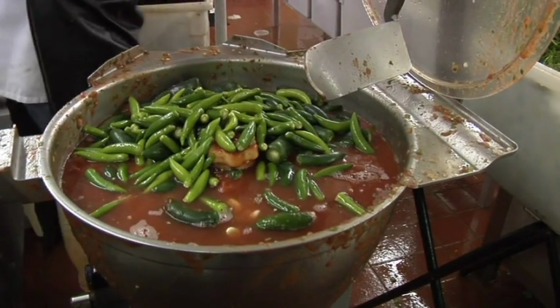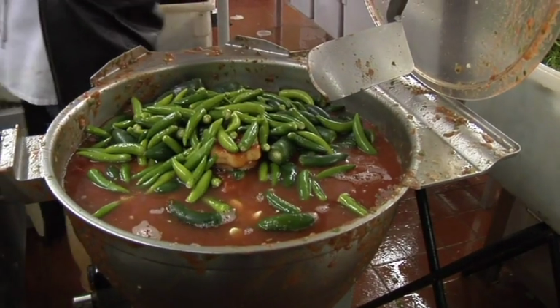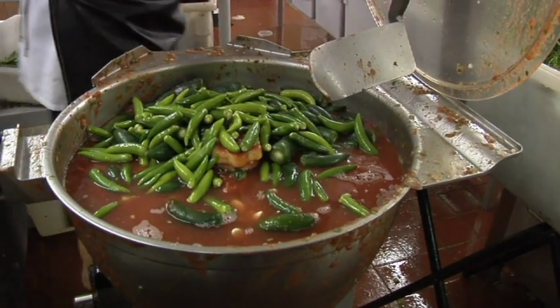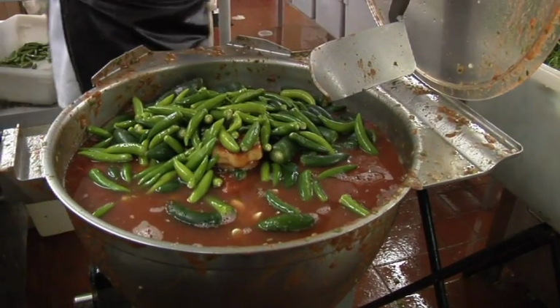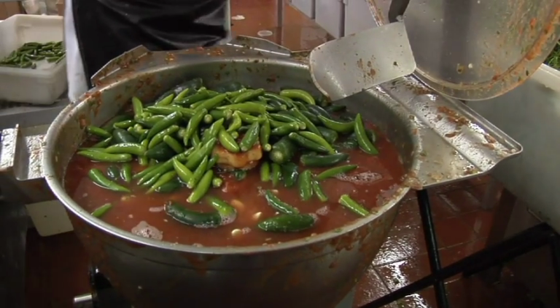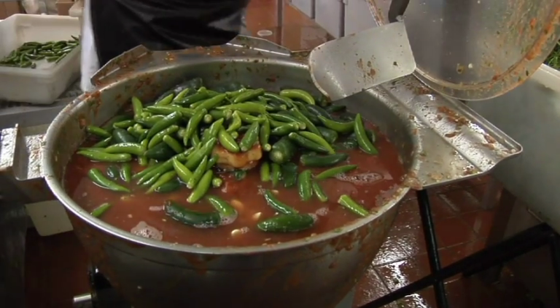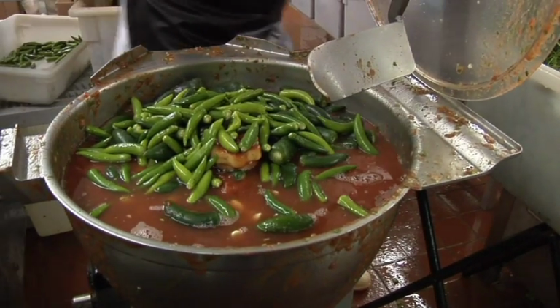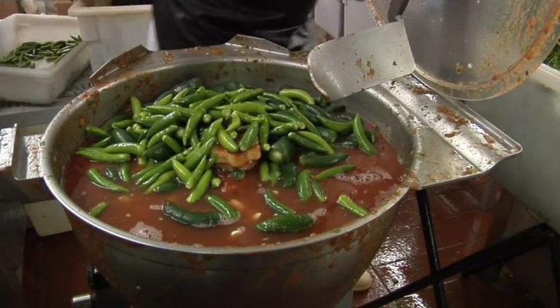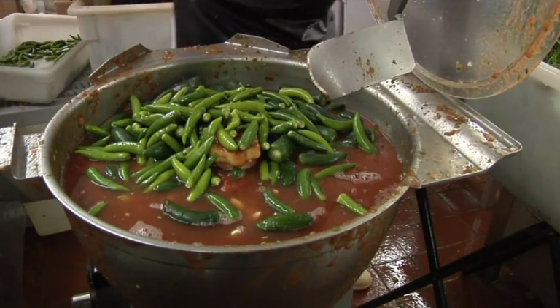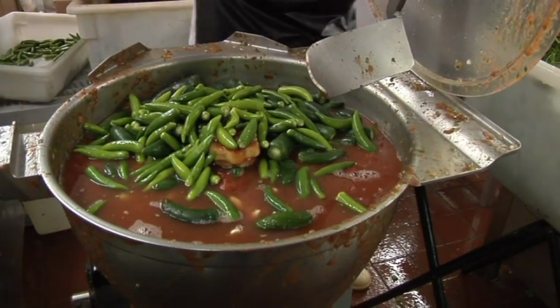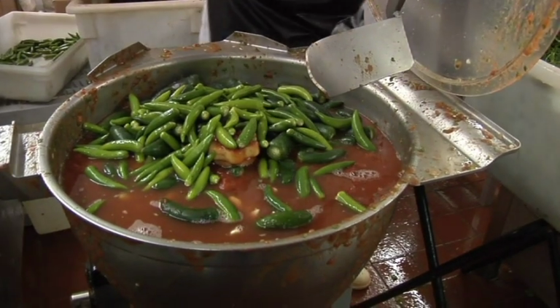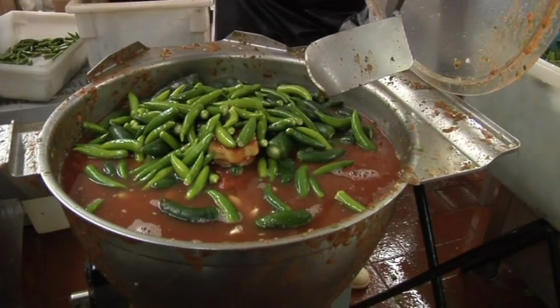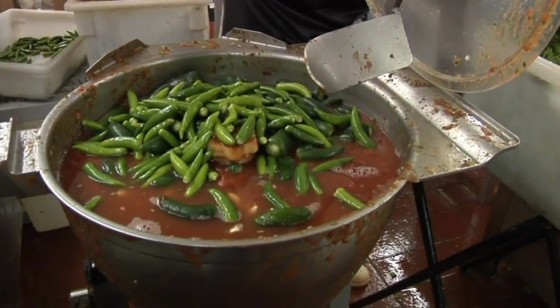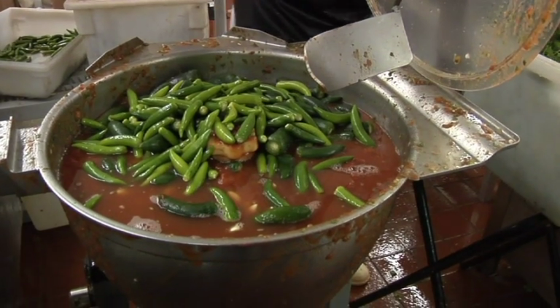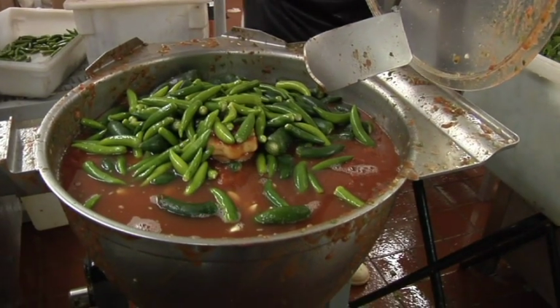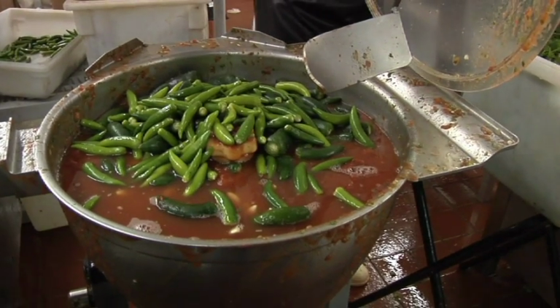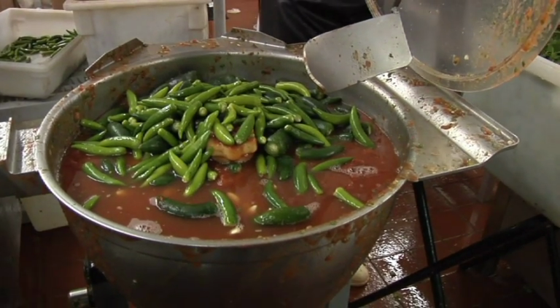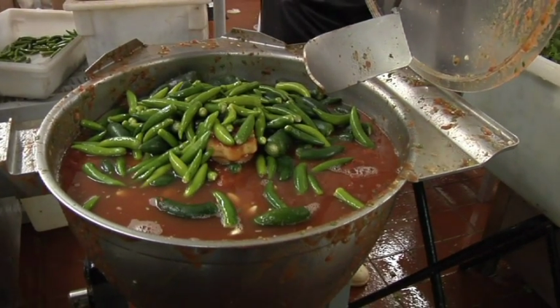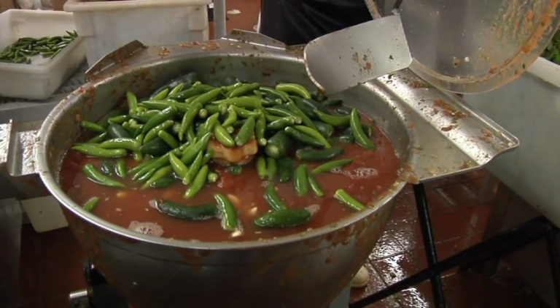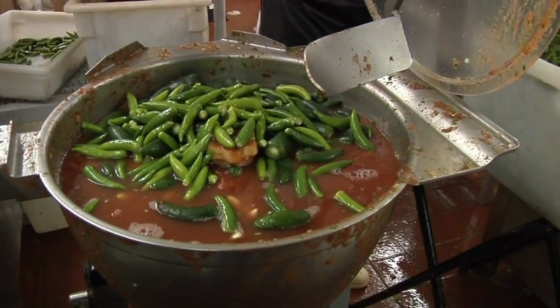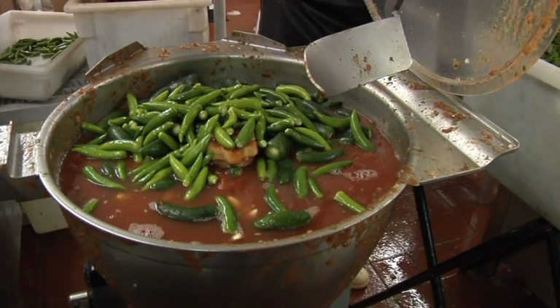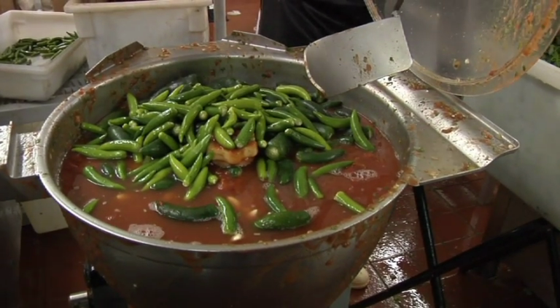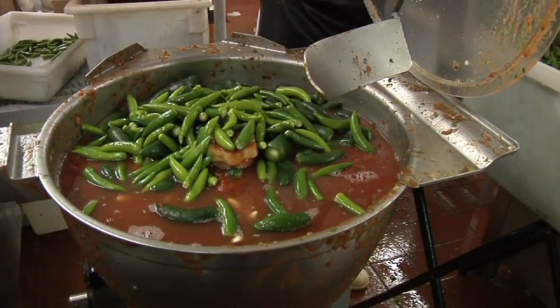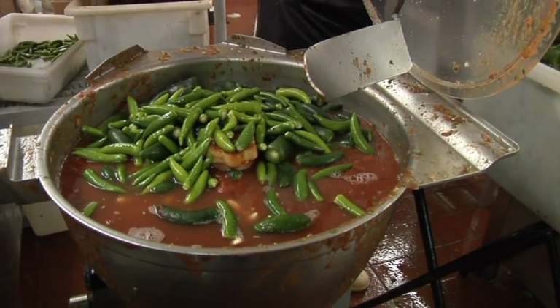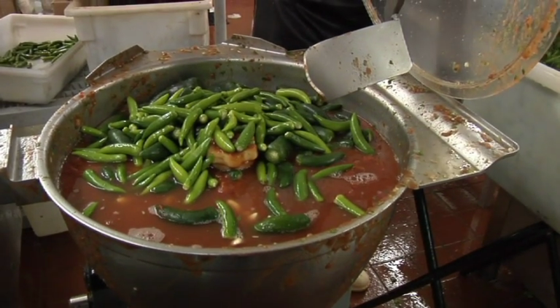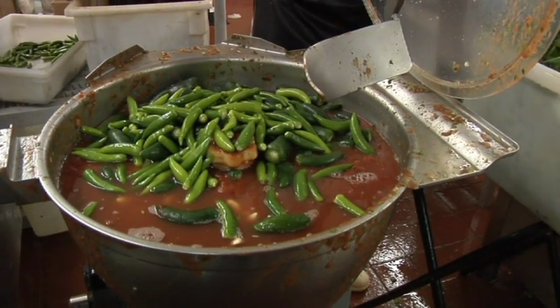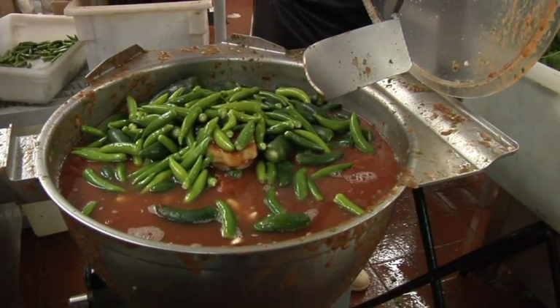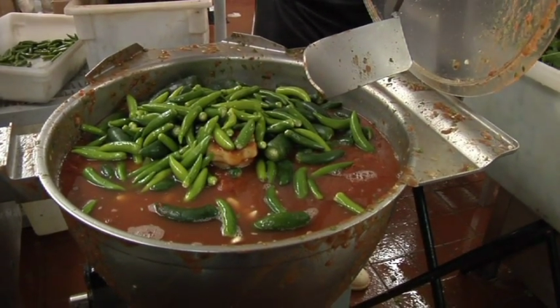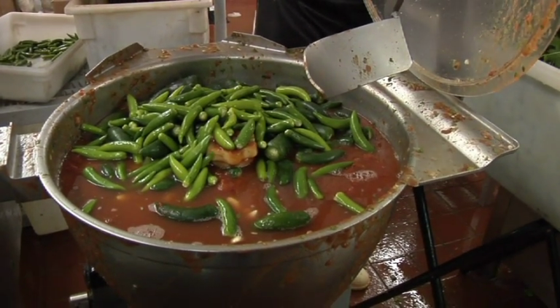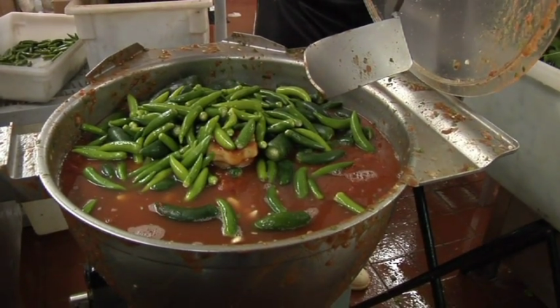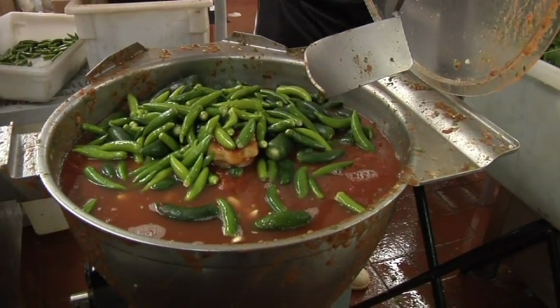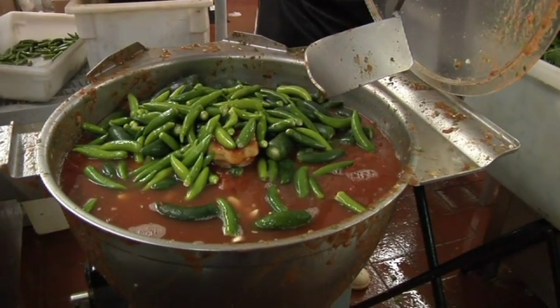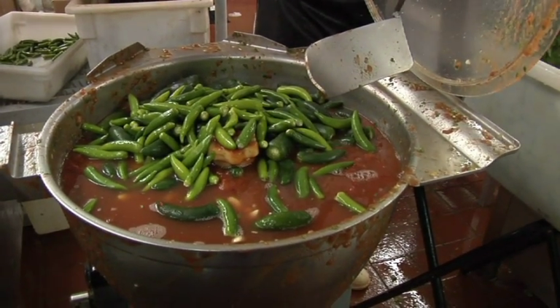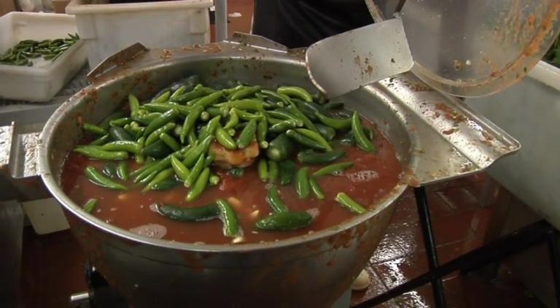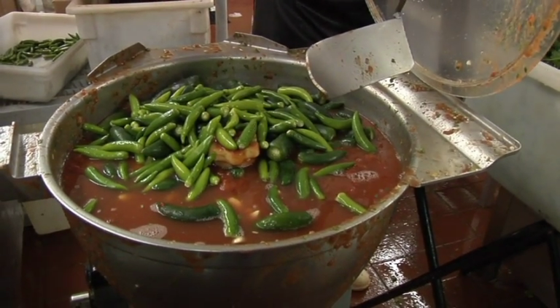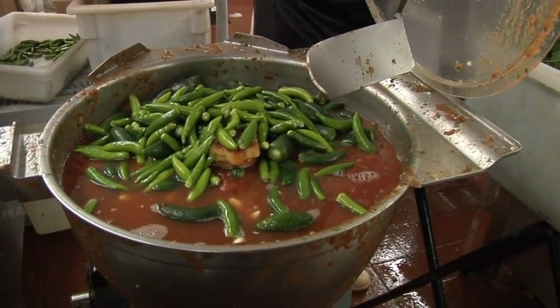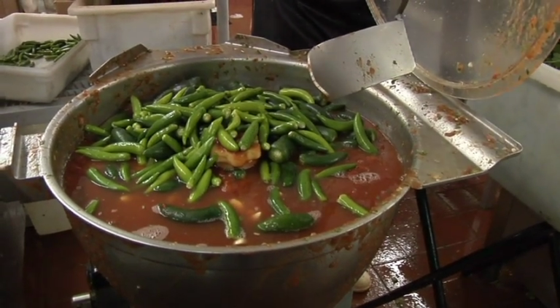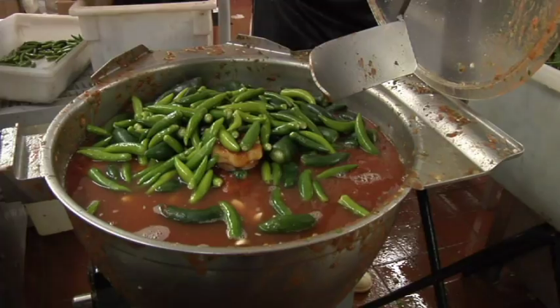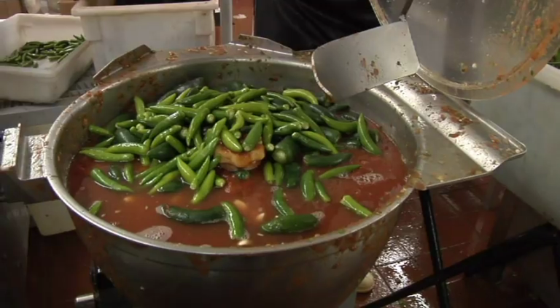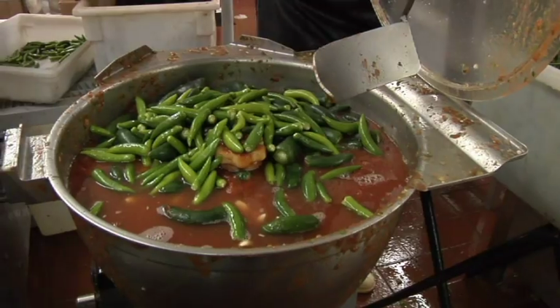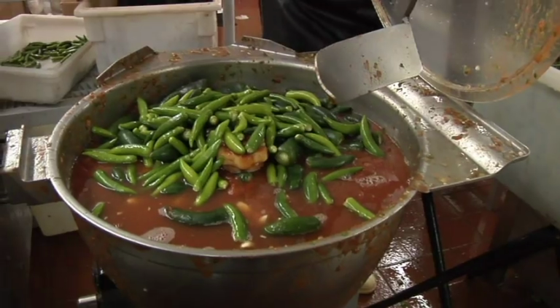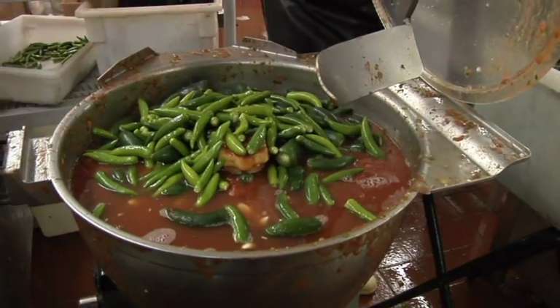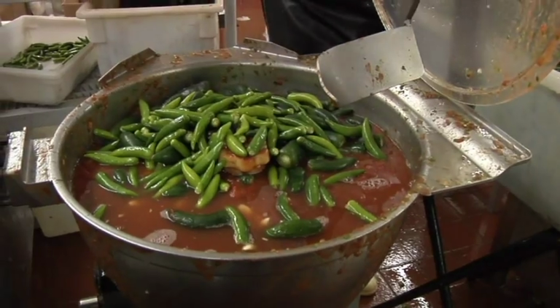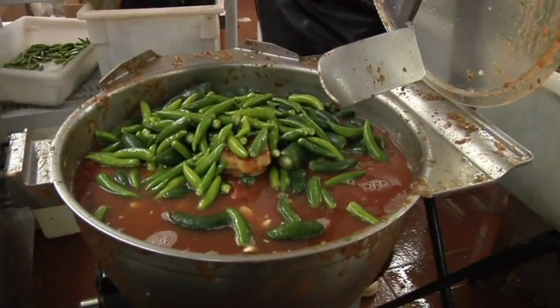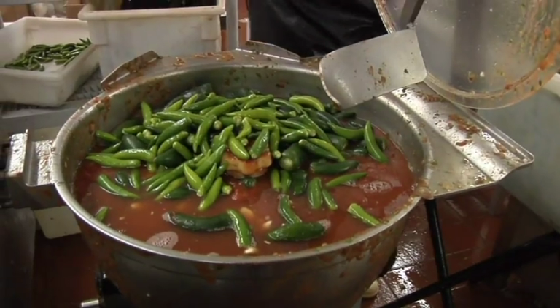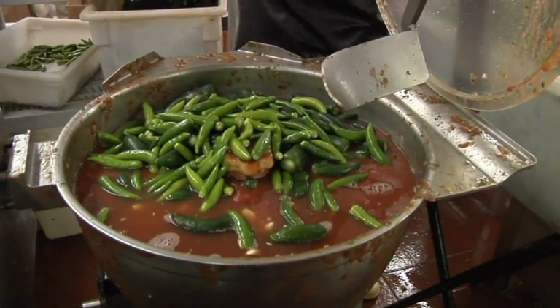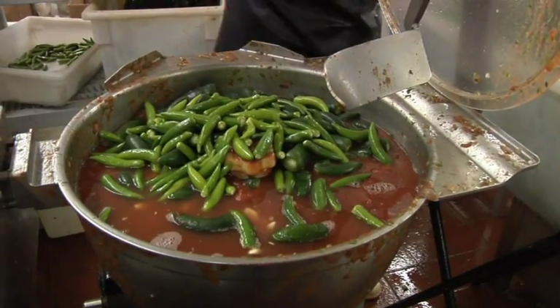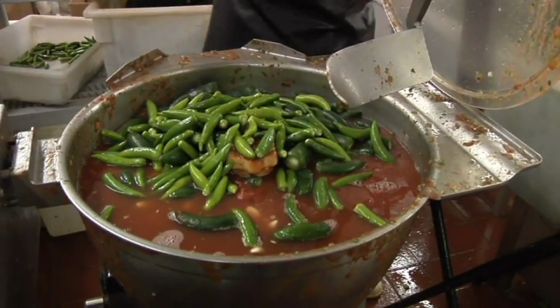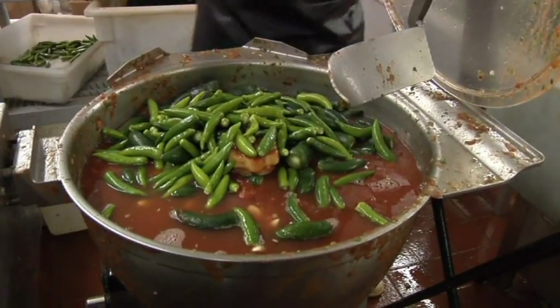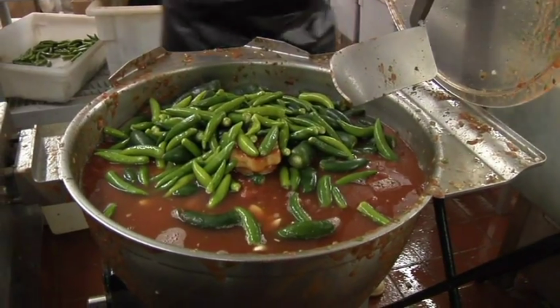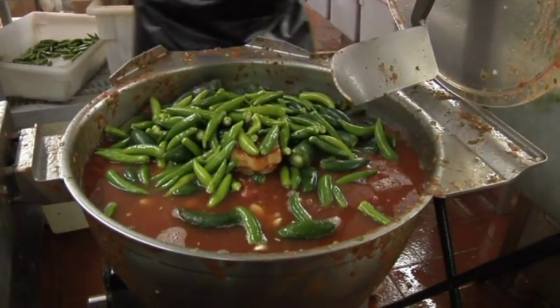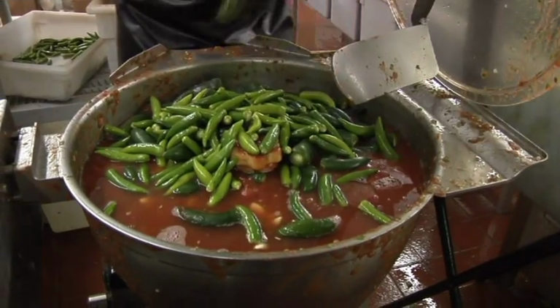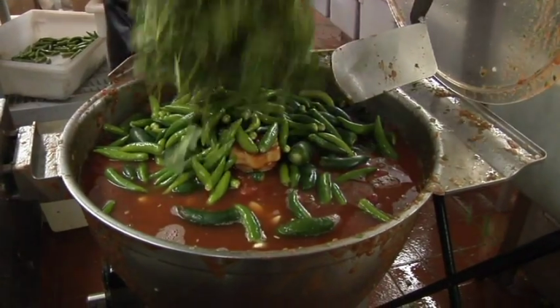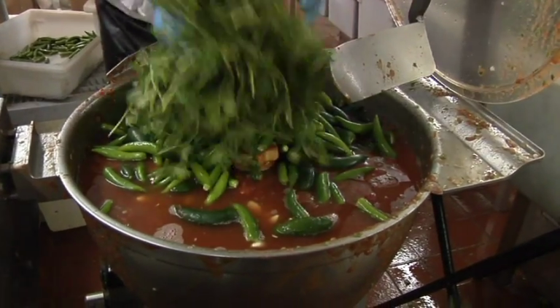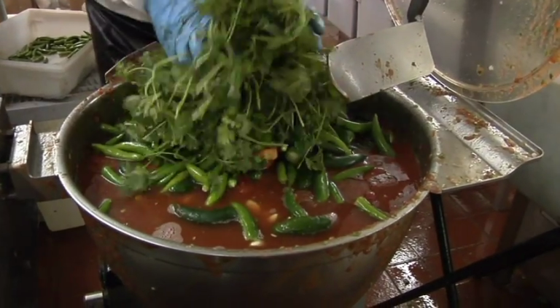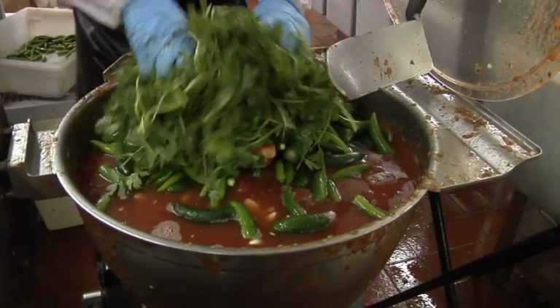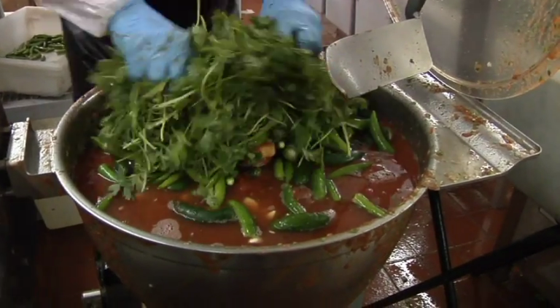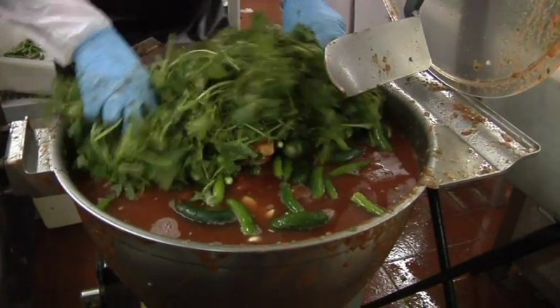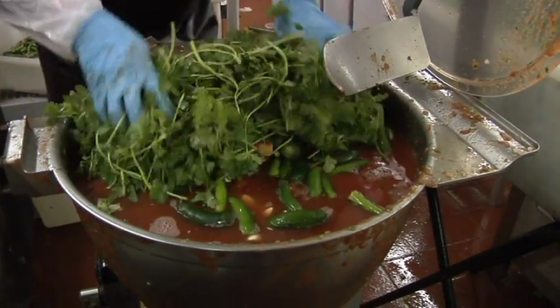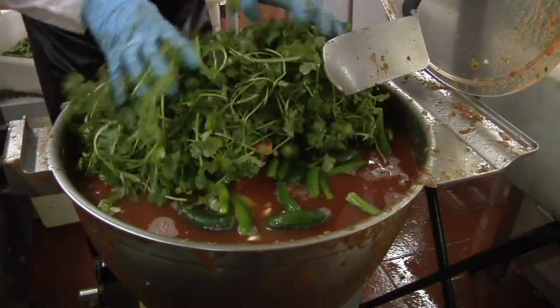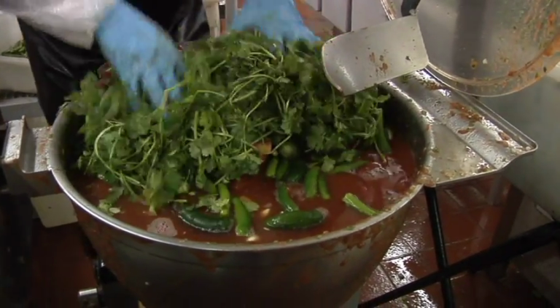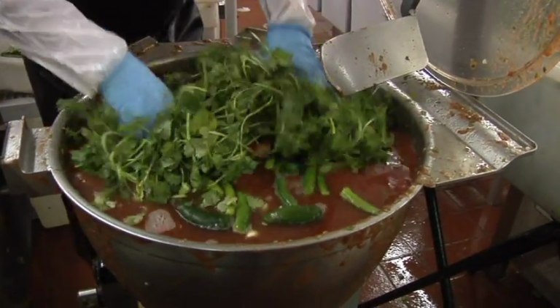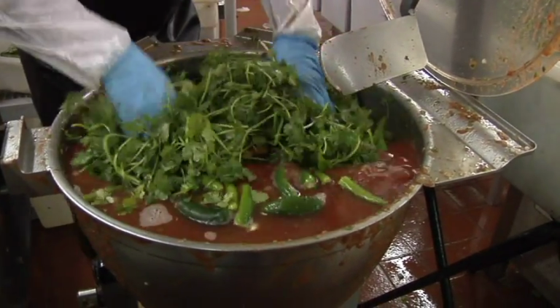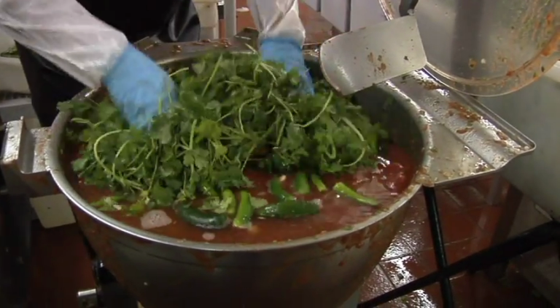And a little bit is going to start adding some of the Sumatro. It's one of my favorites. Get that fresh taste.